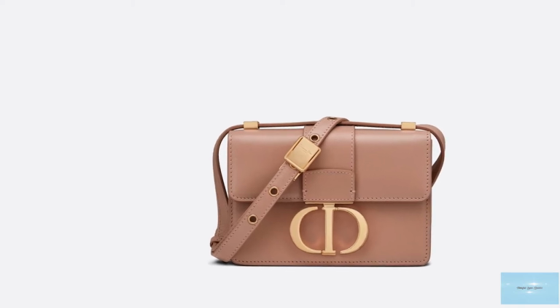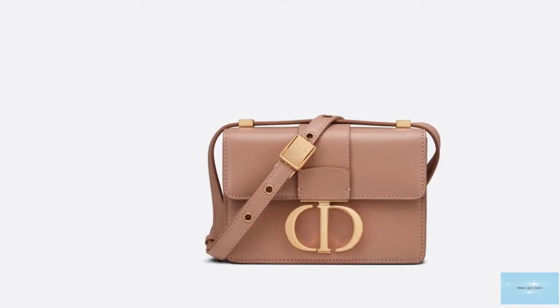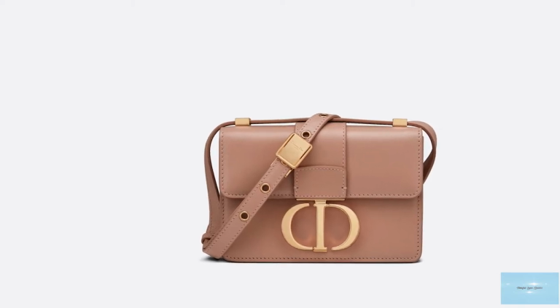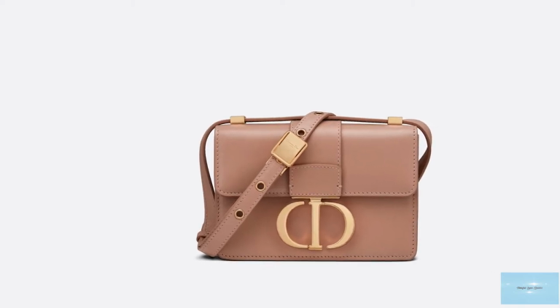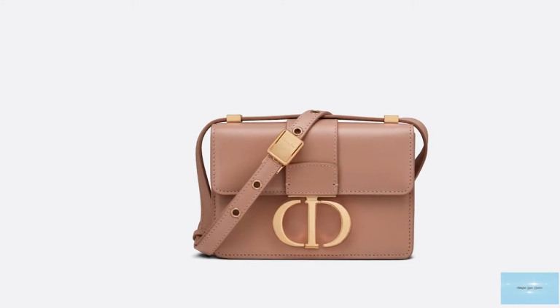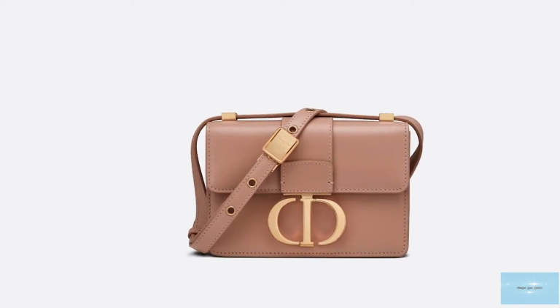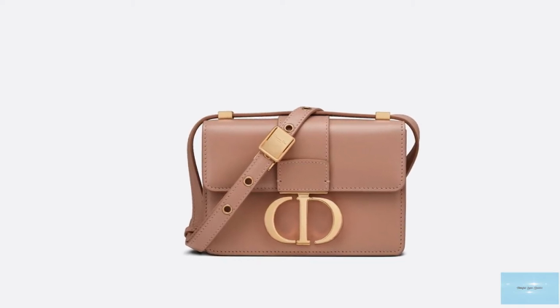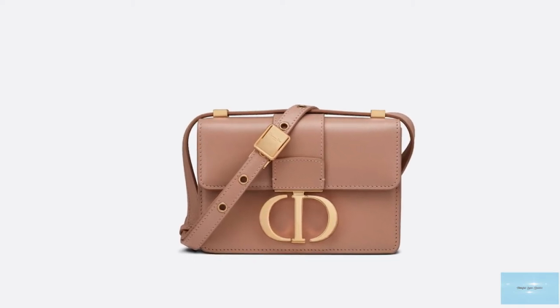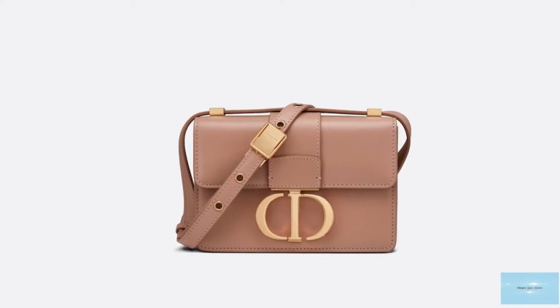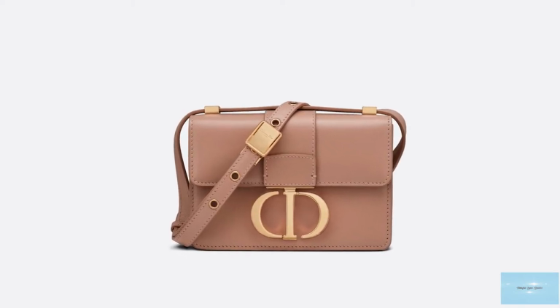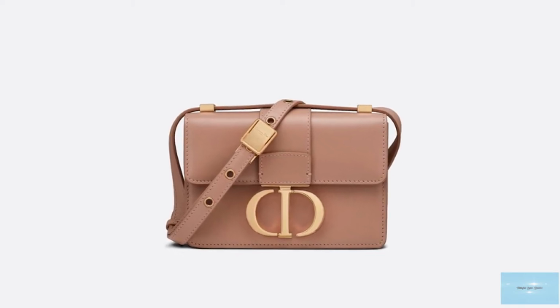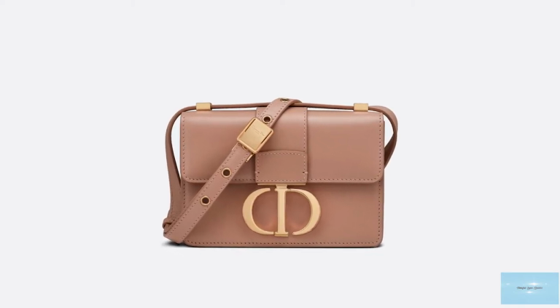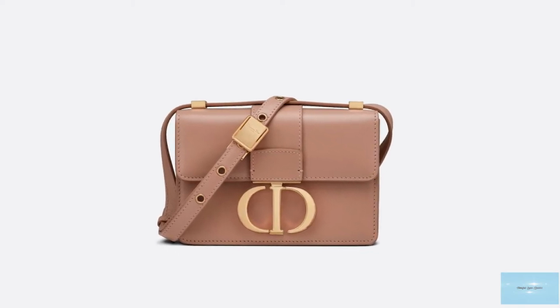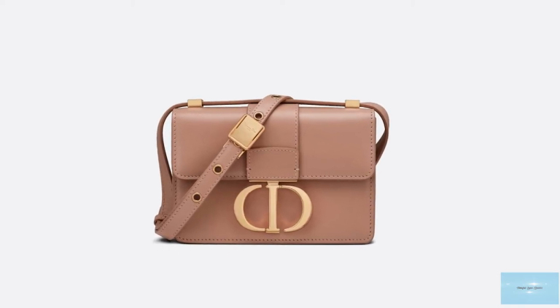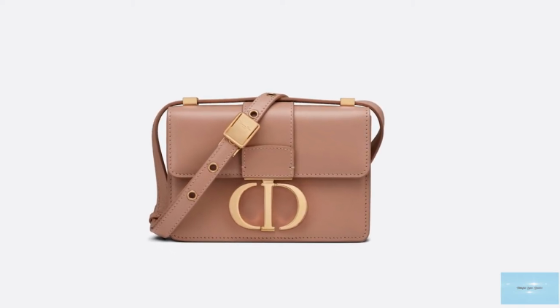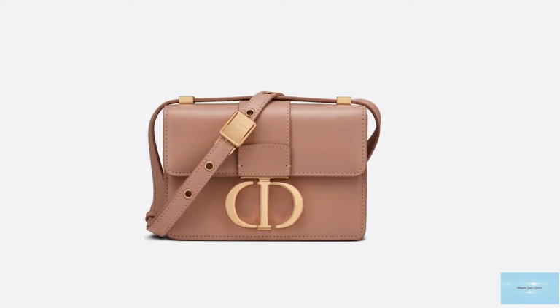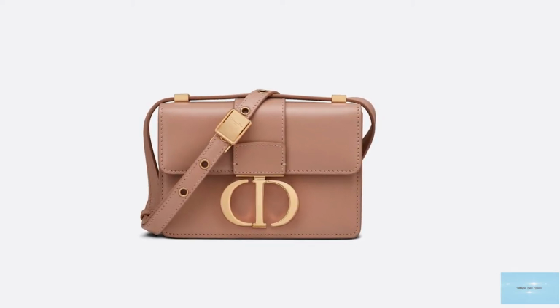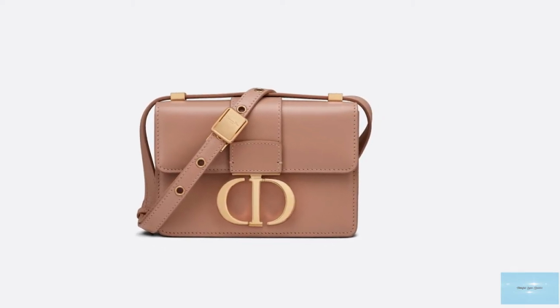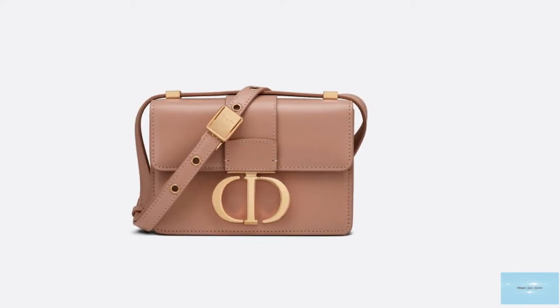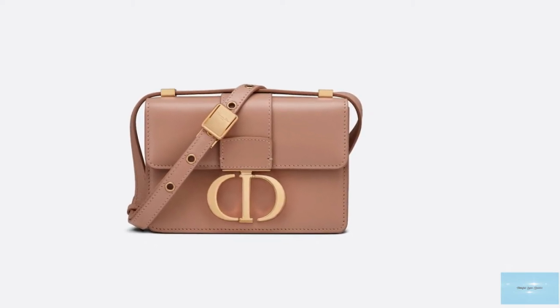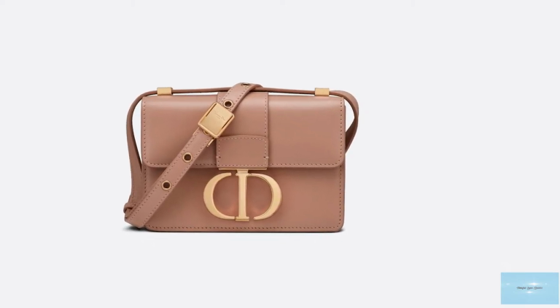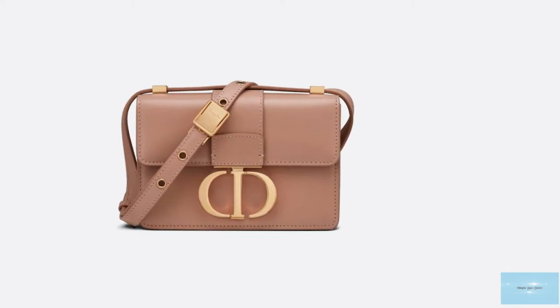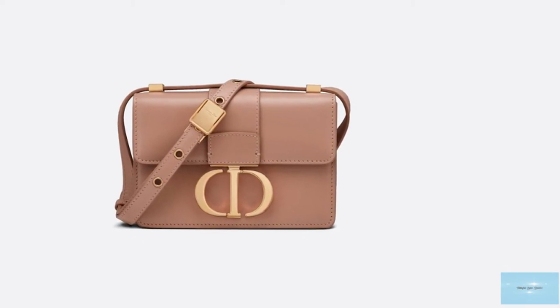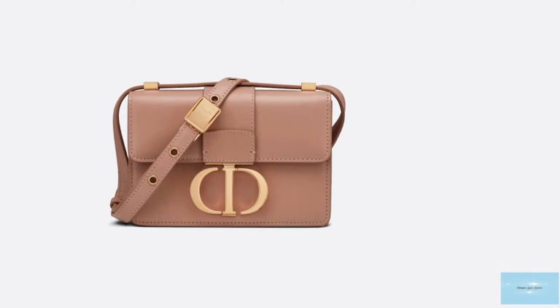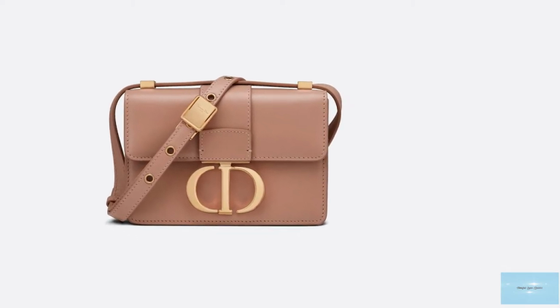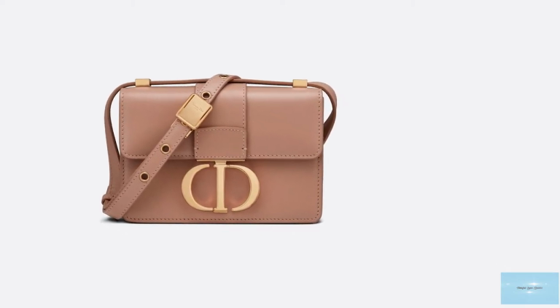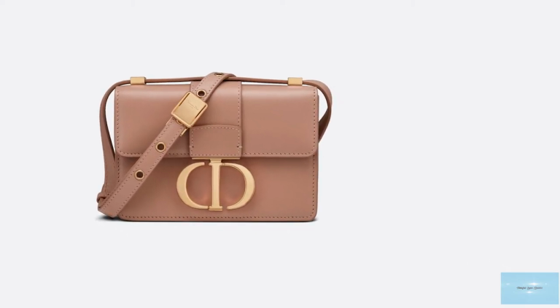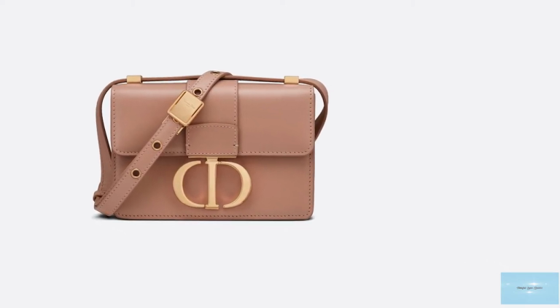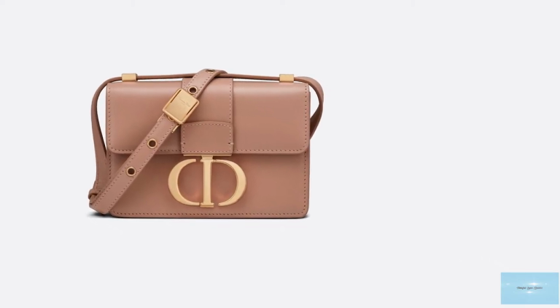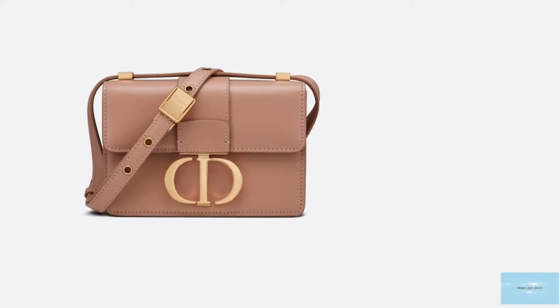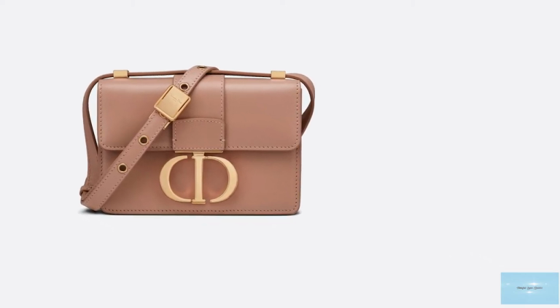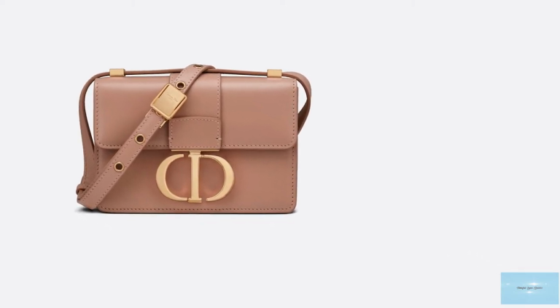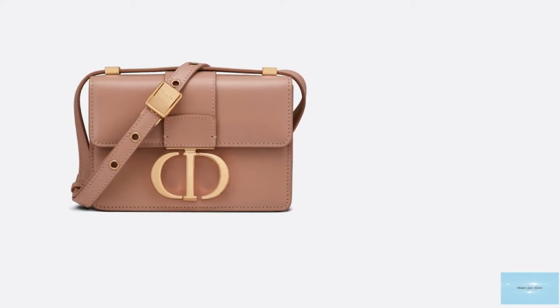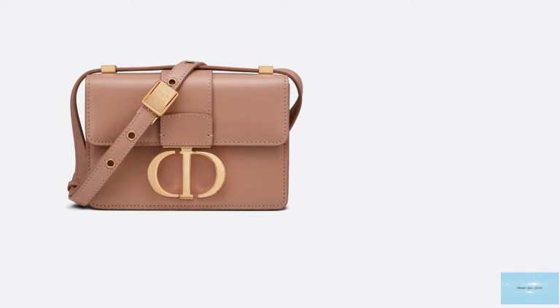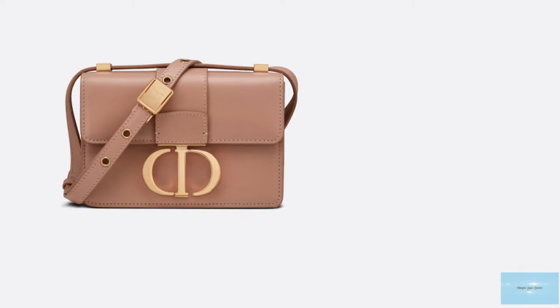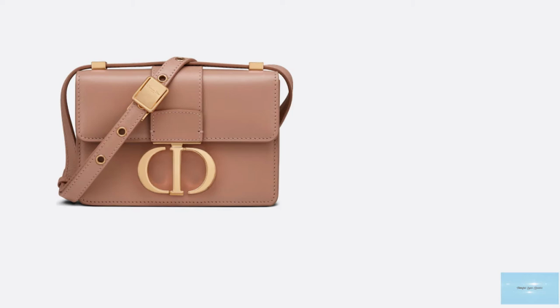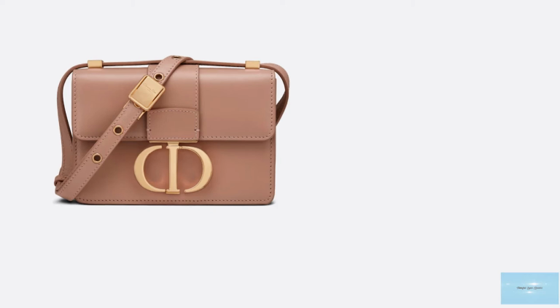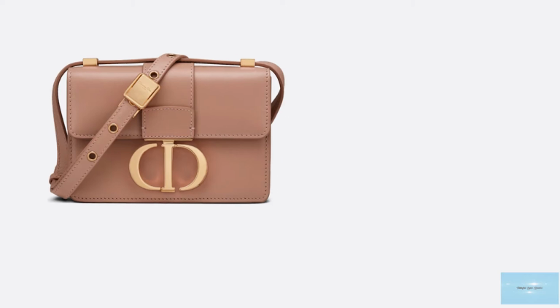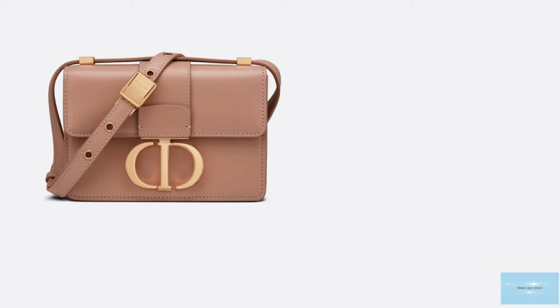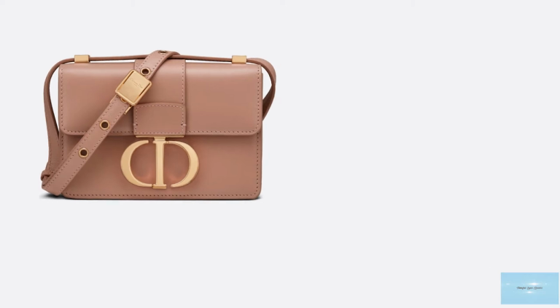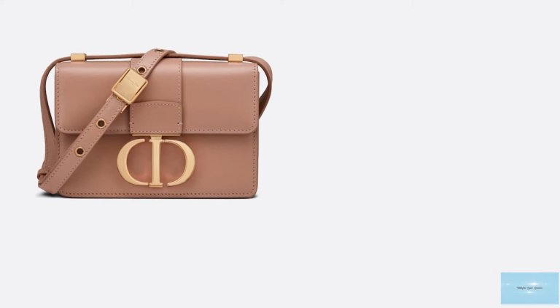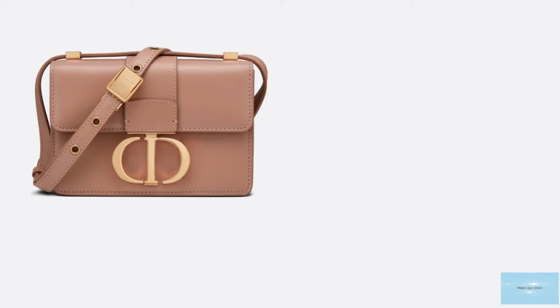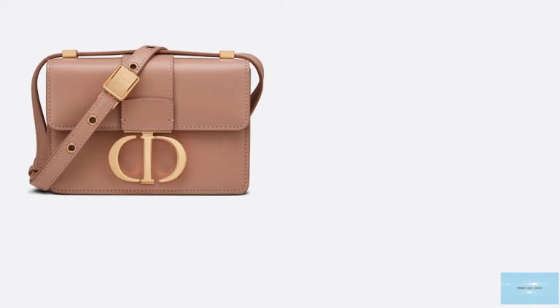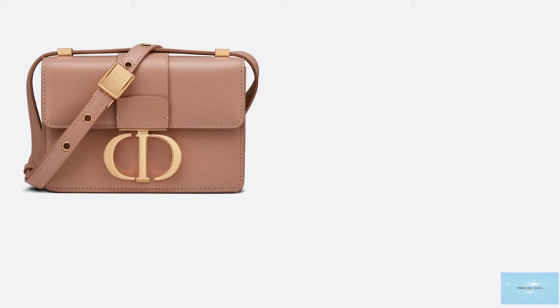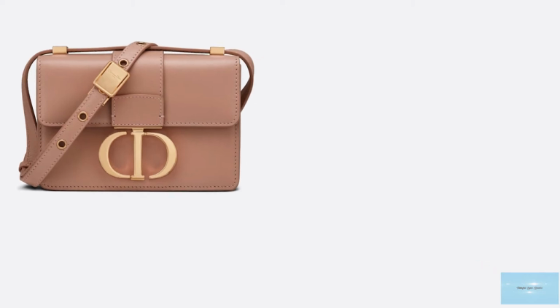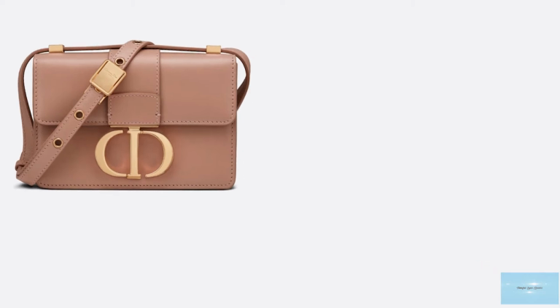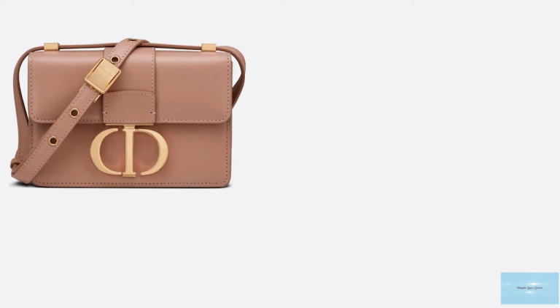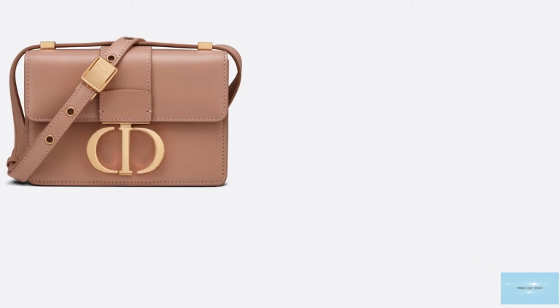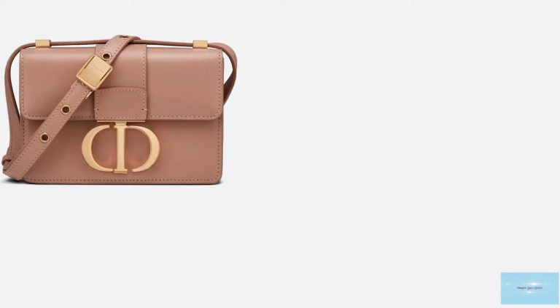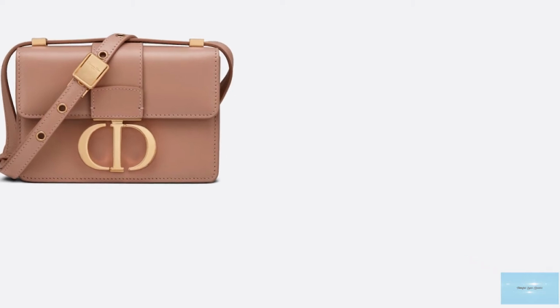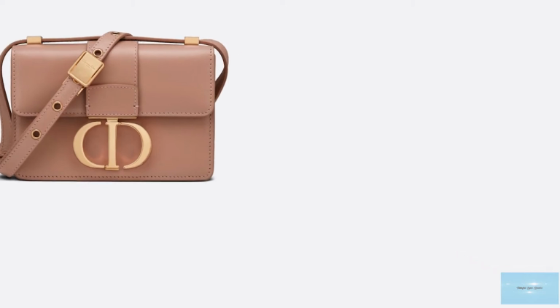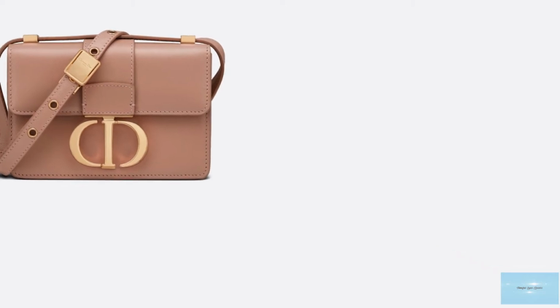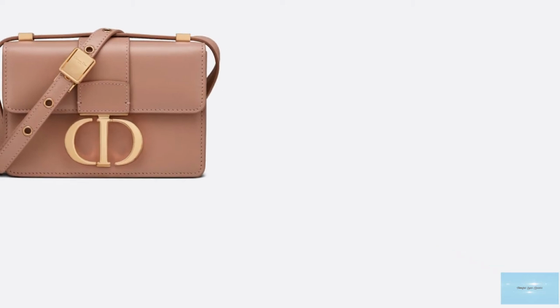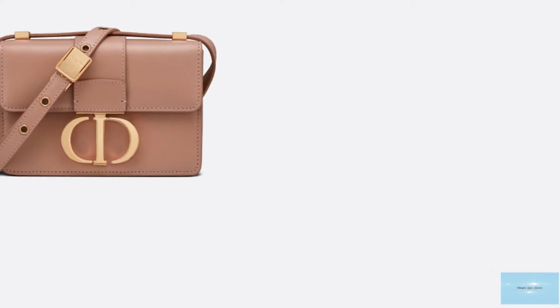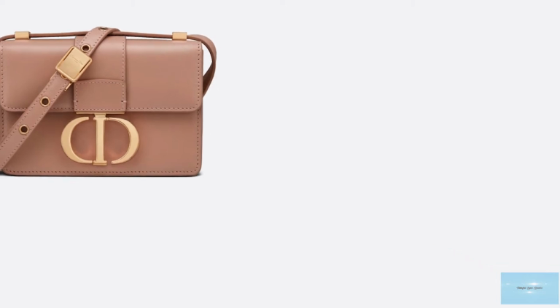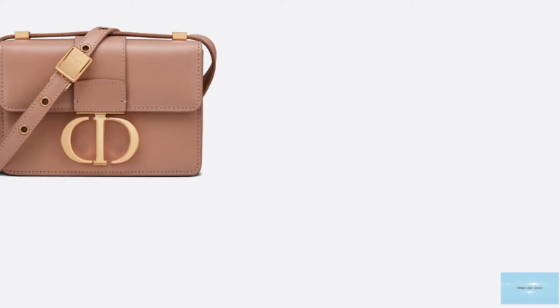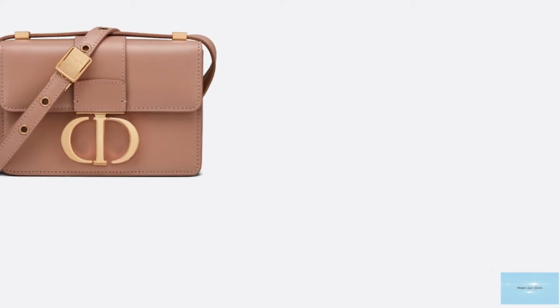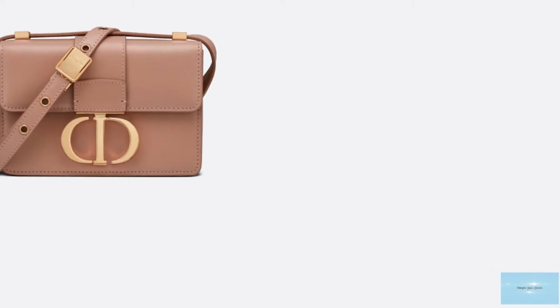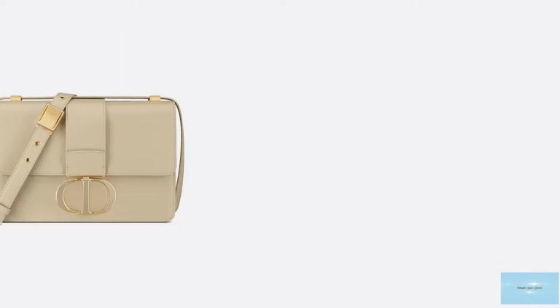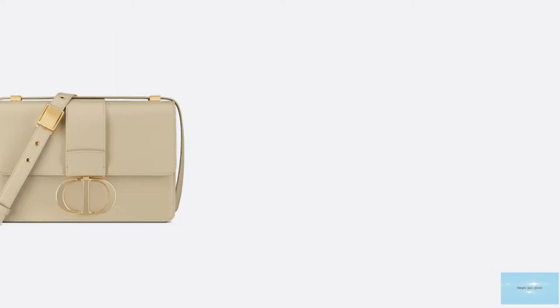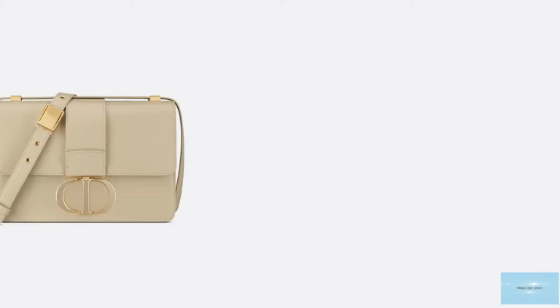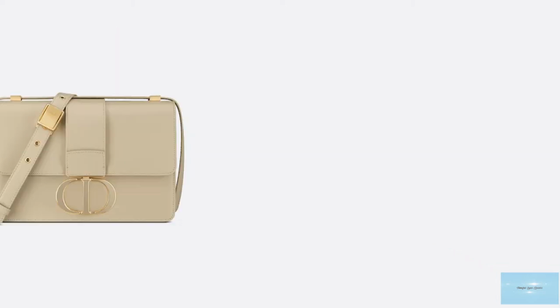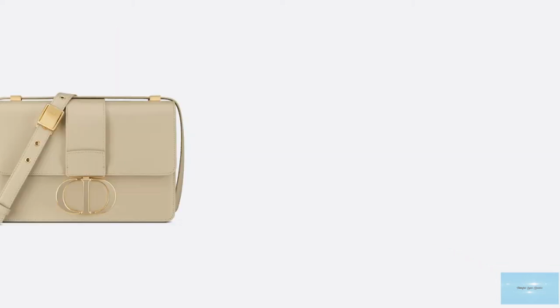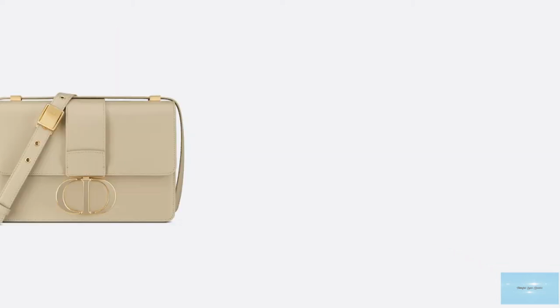Debuted under creative director Maria Grazia Chiuri, the 30 Montaigne bag was released in 2019.